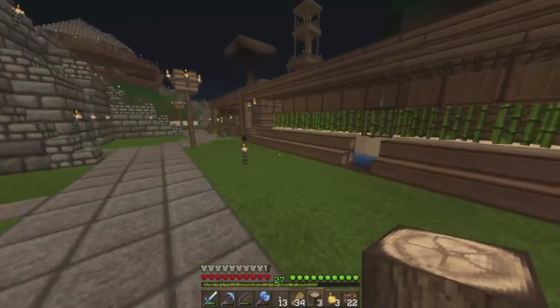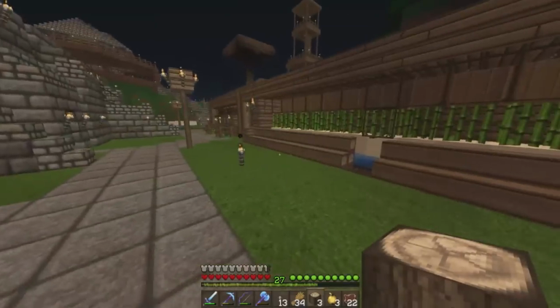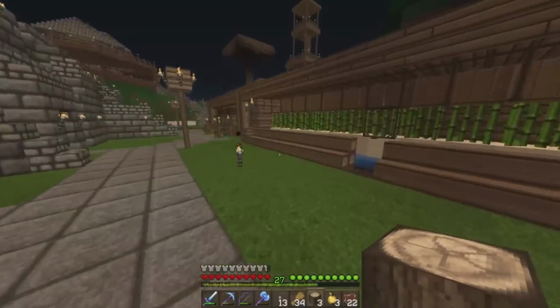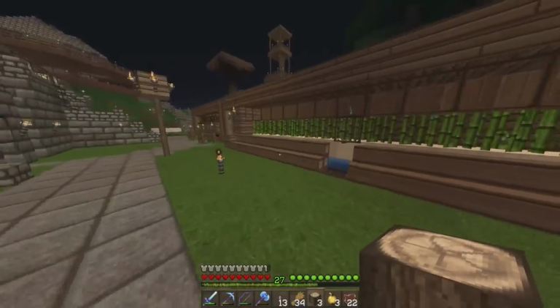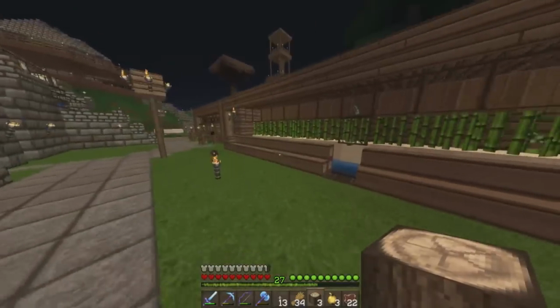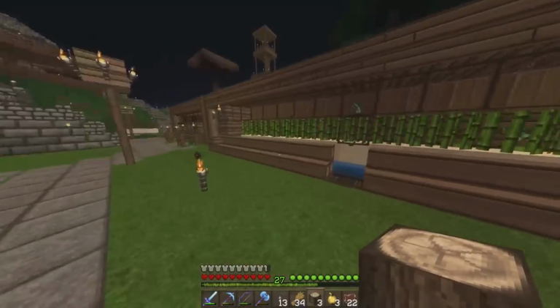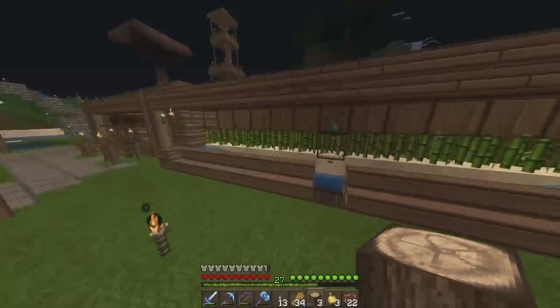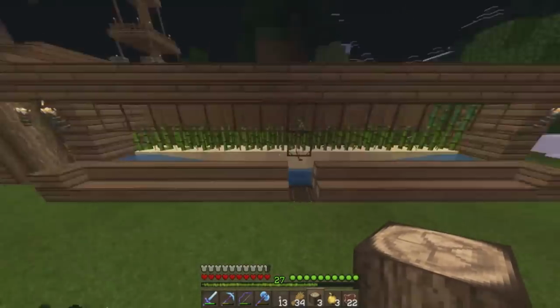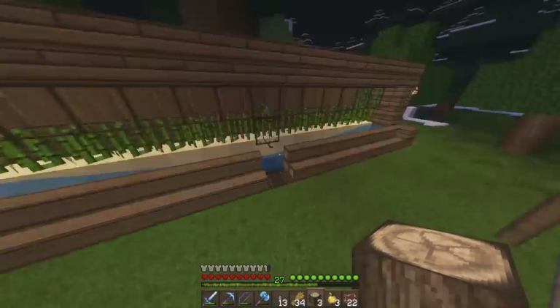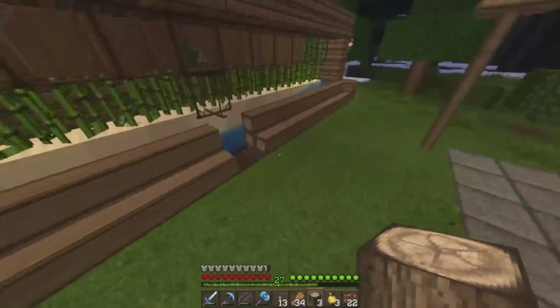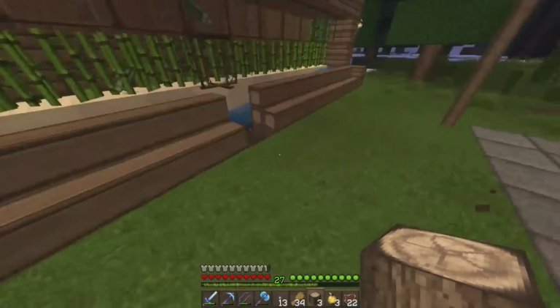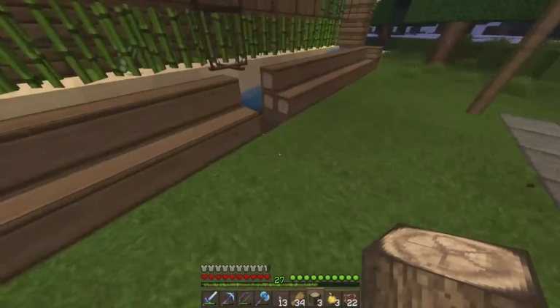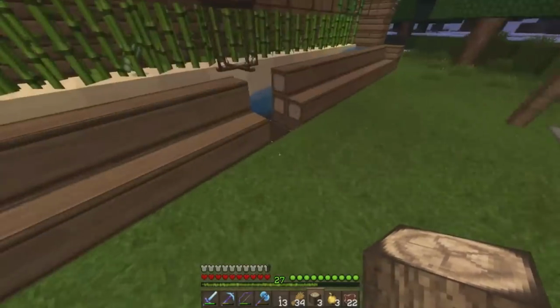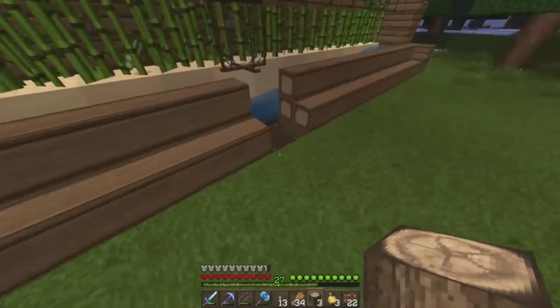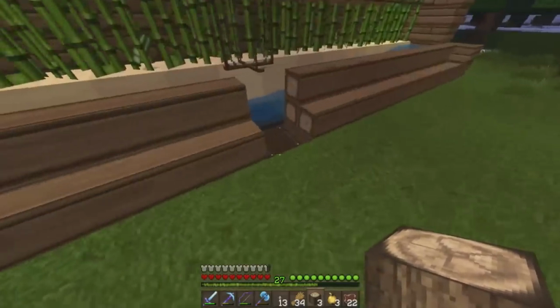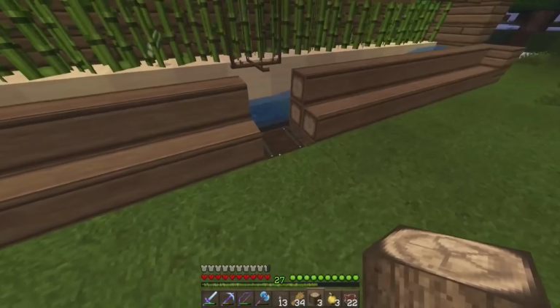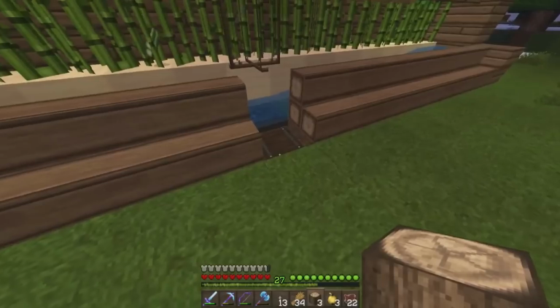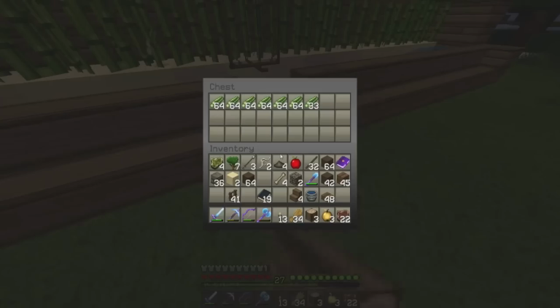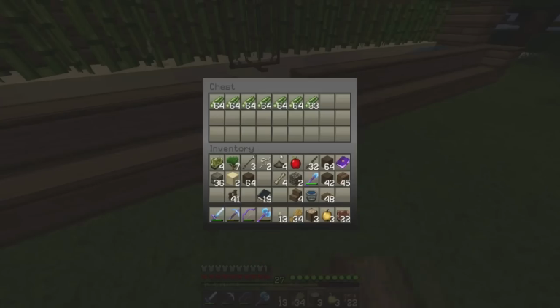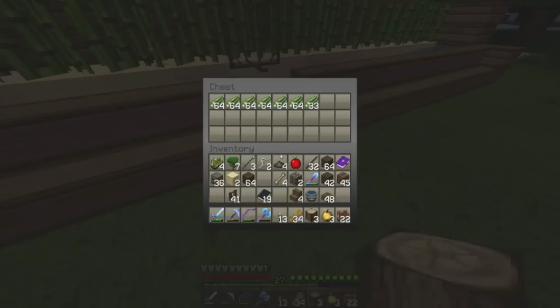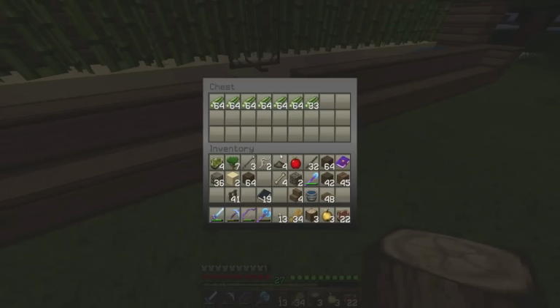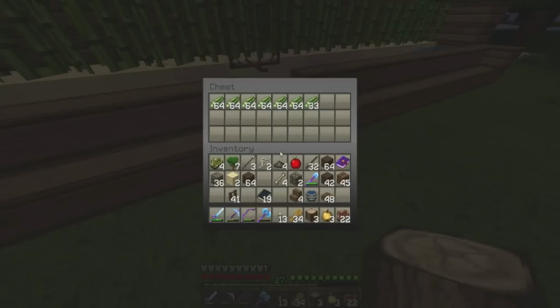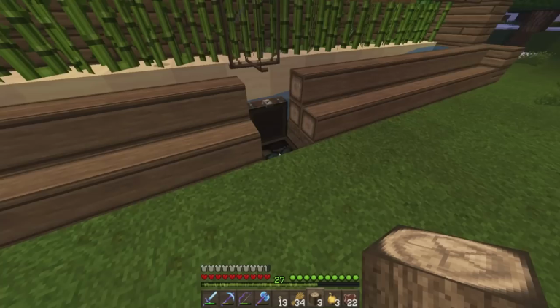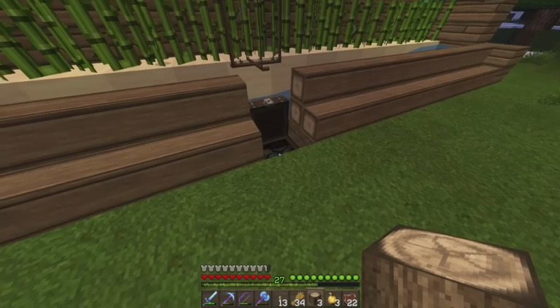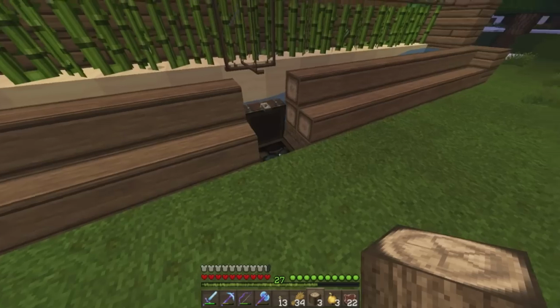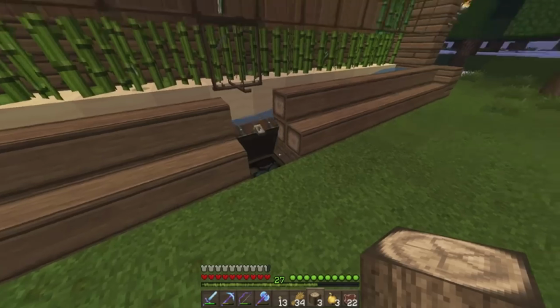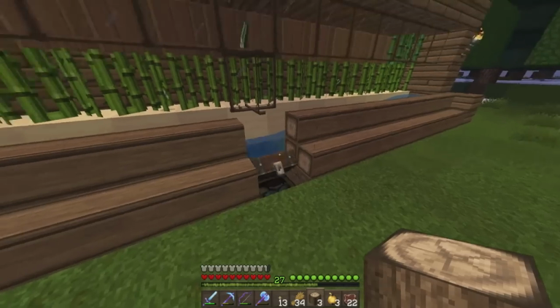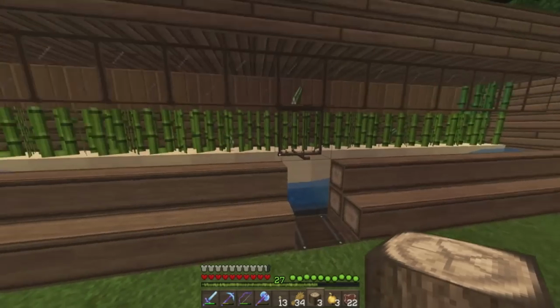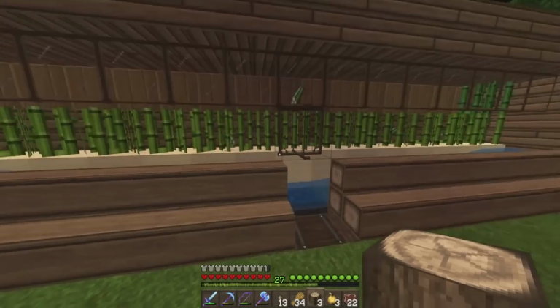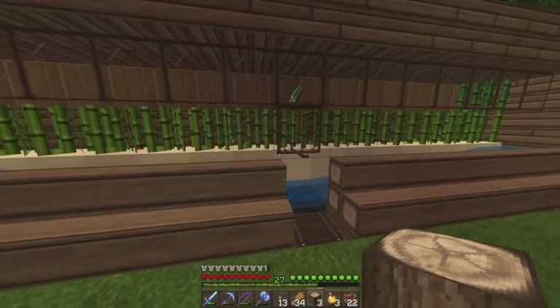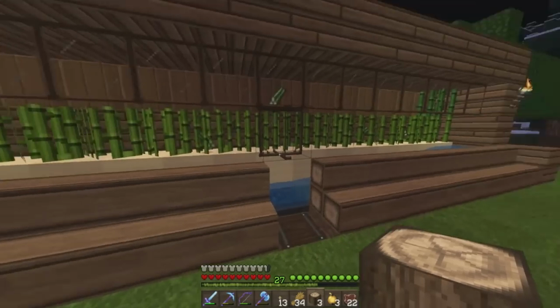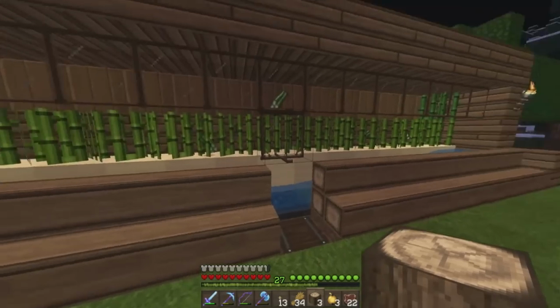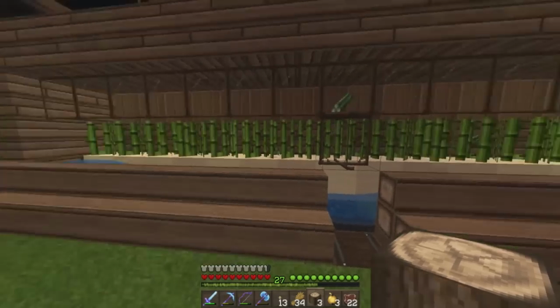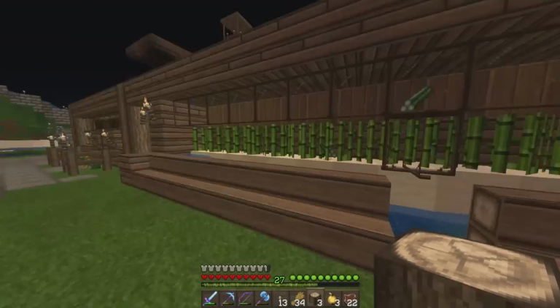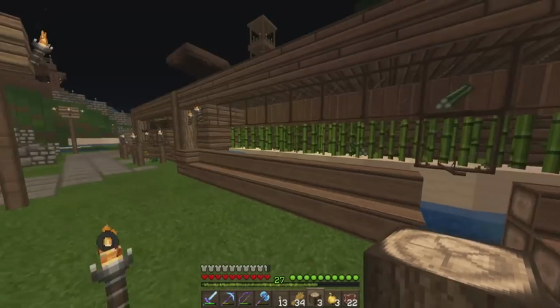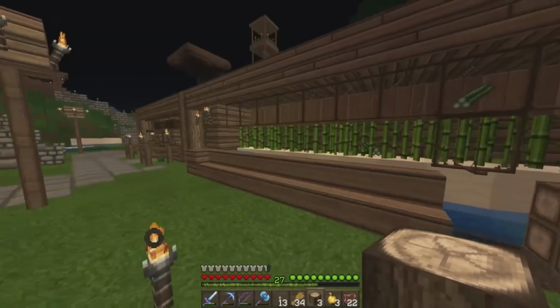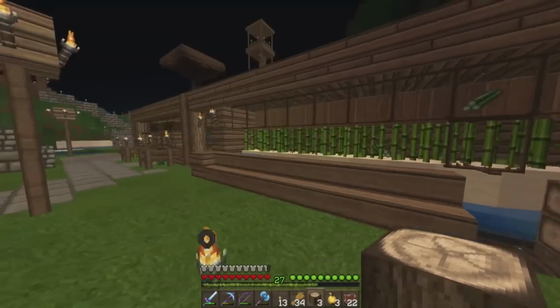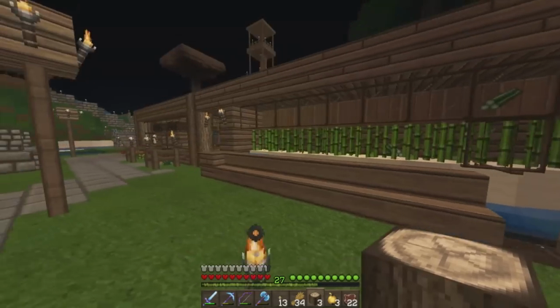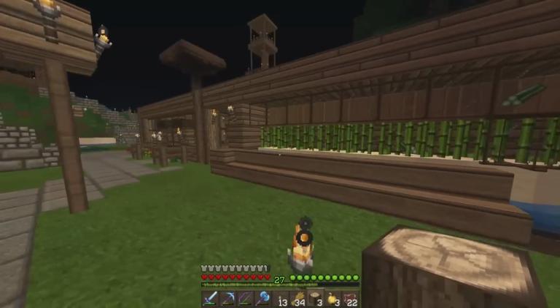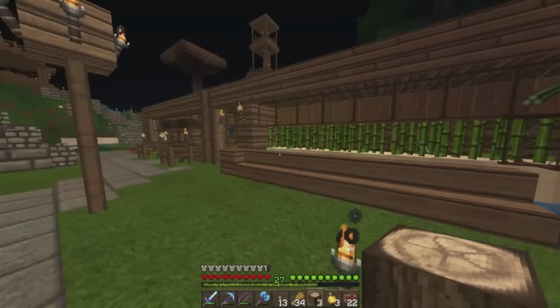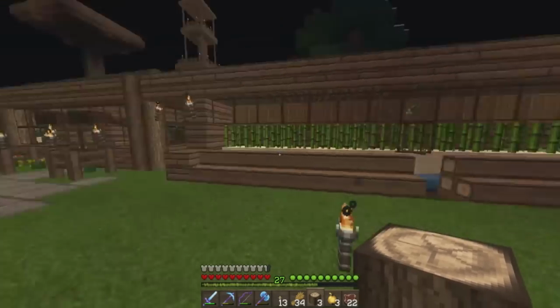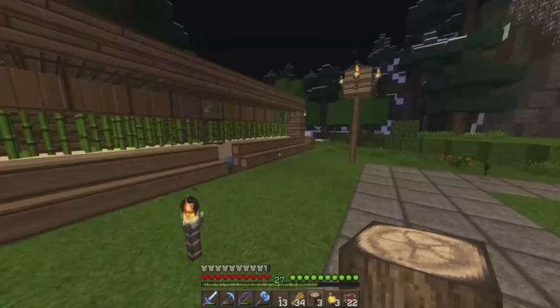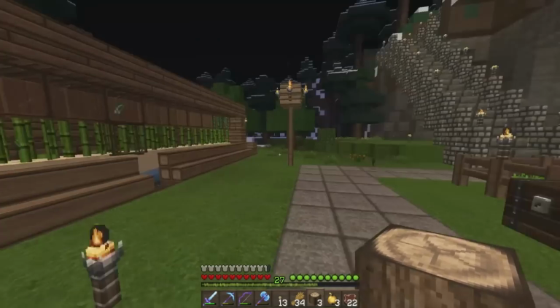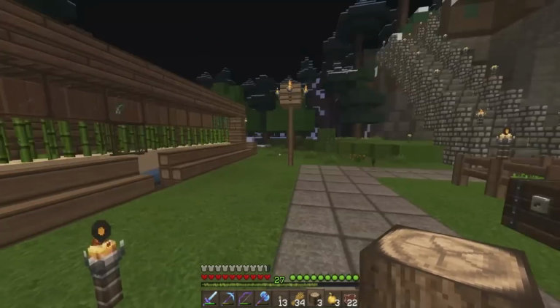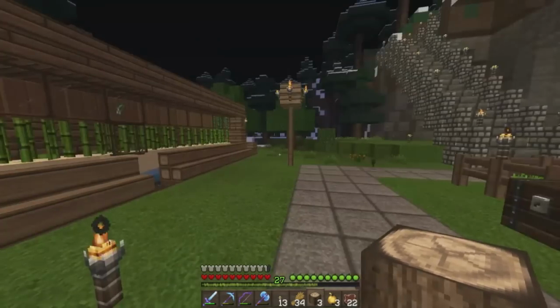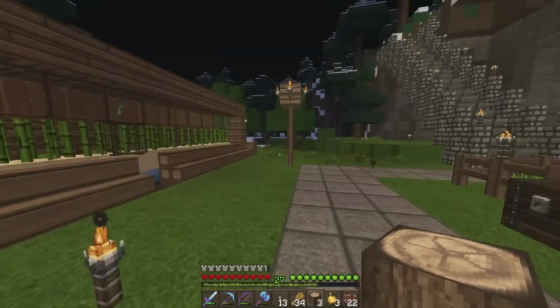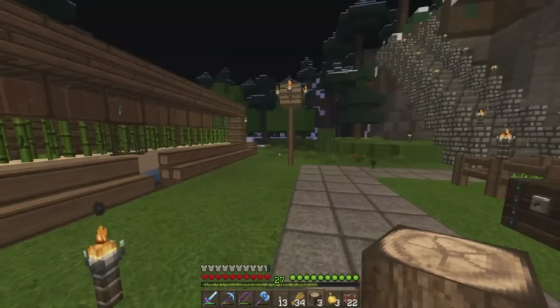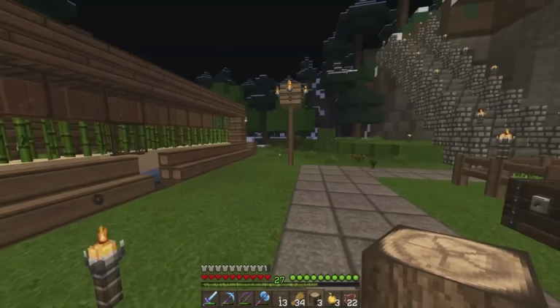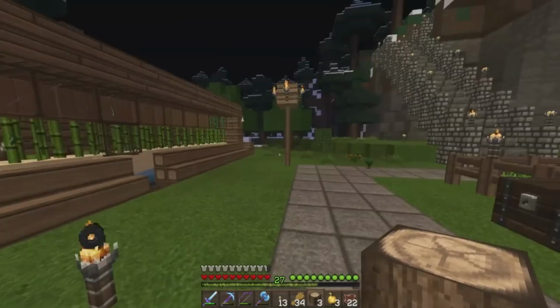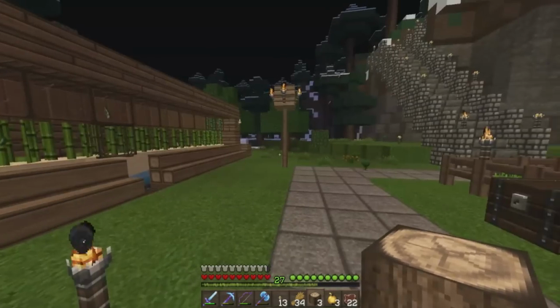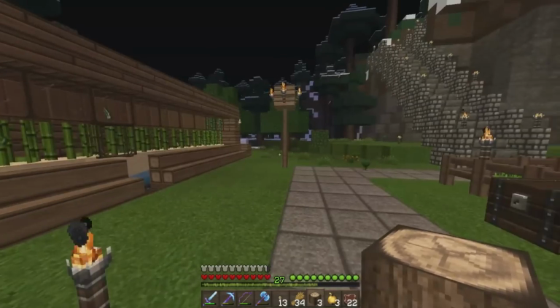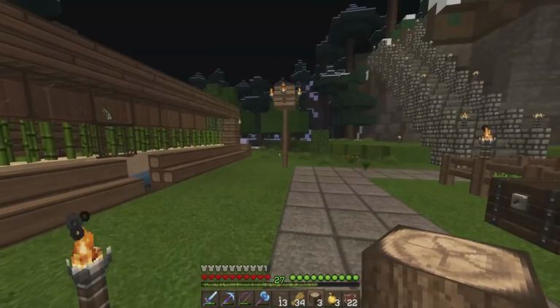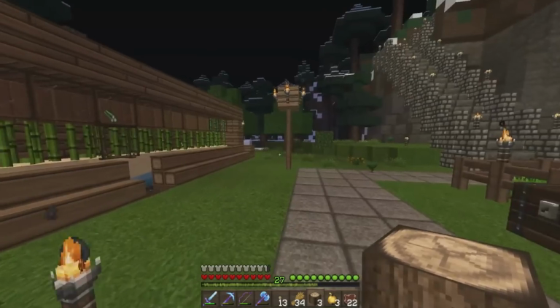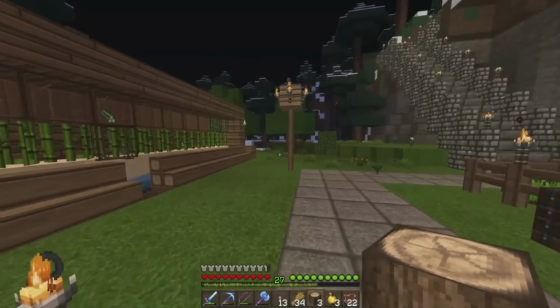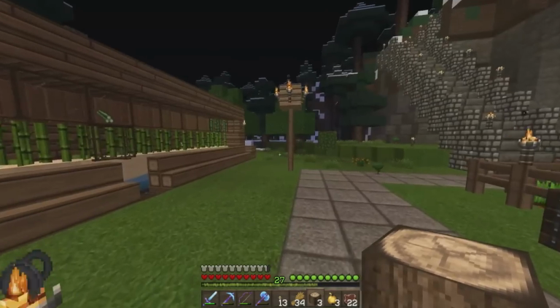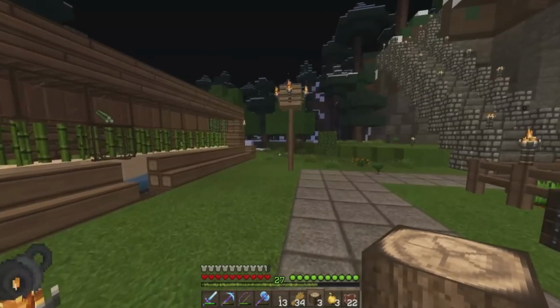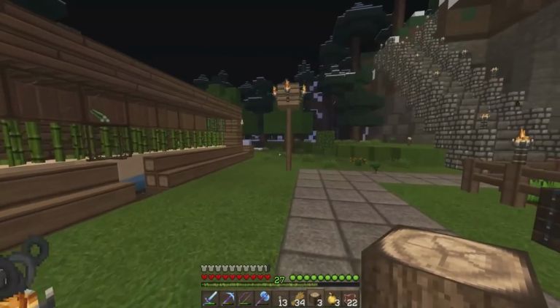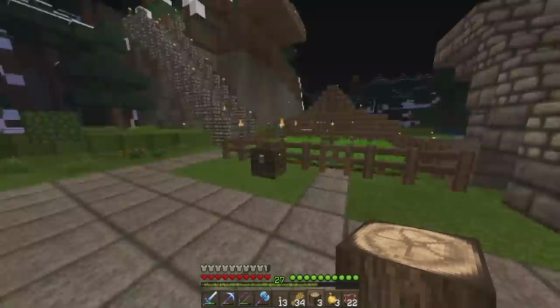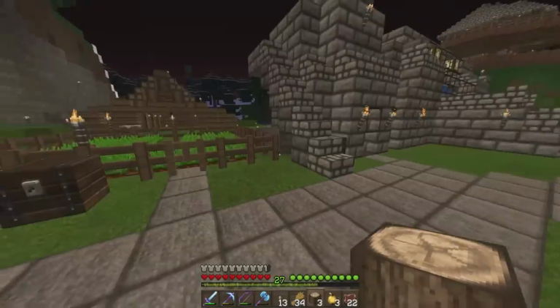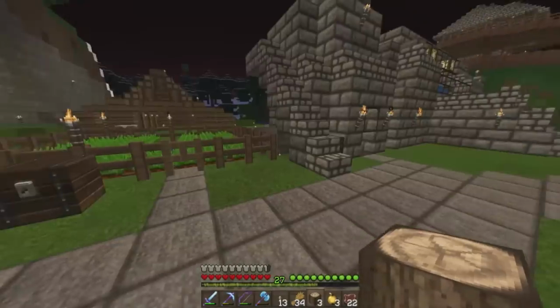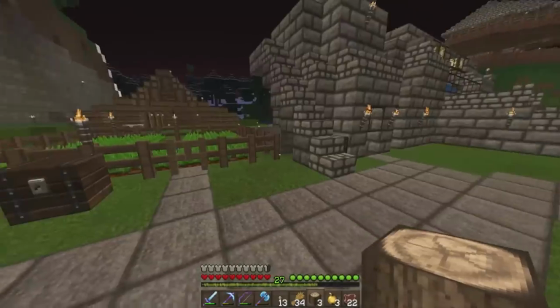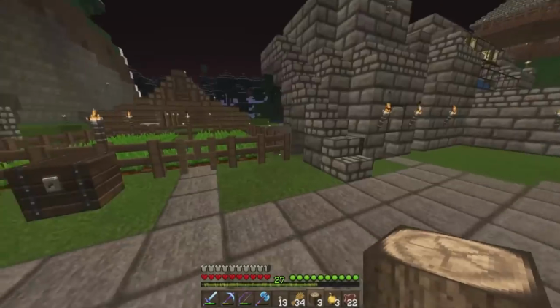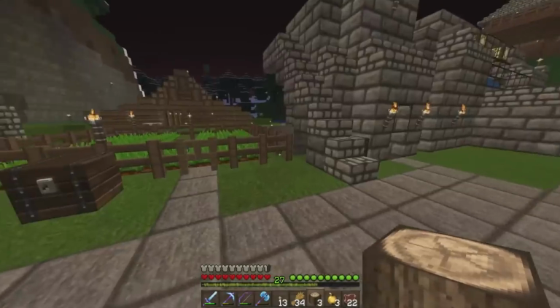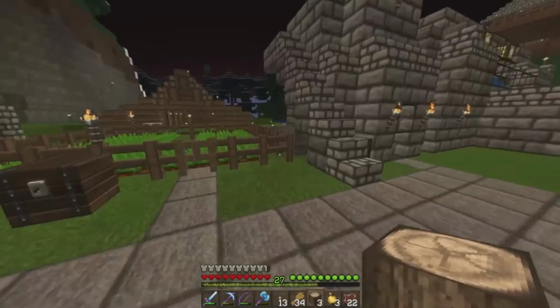Over here we've got an automatic sugar cane farm. It's not the most efficient, but we don't really need sugar cane, so it's efficient enough for what we need.